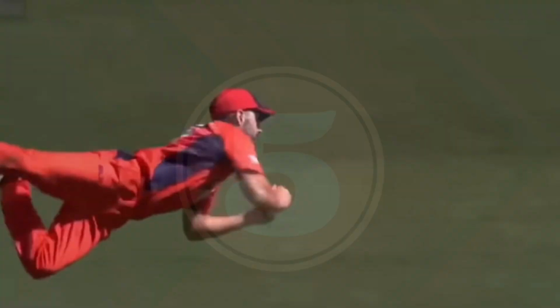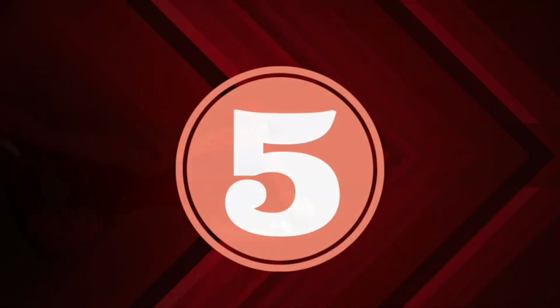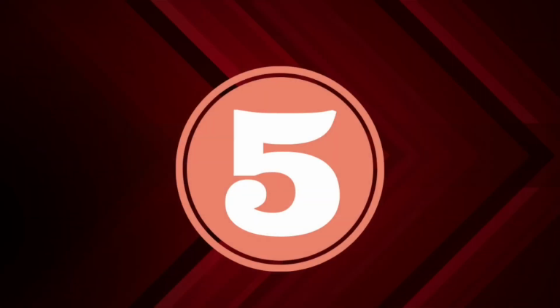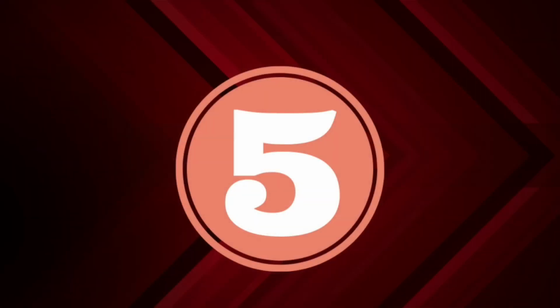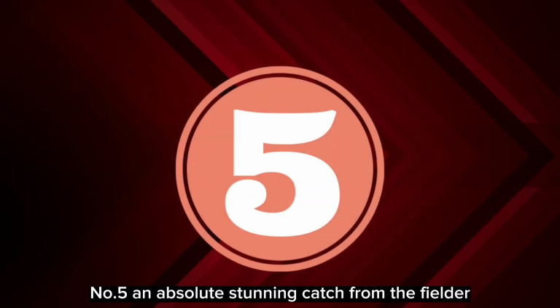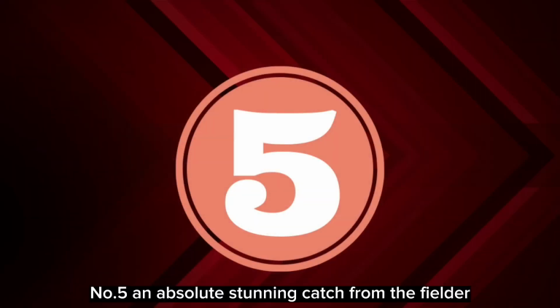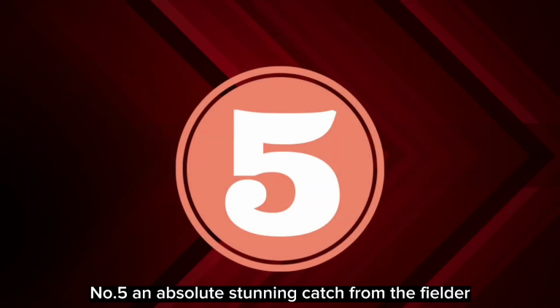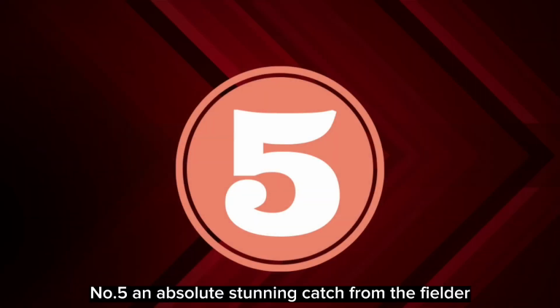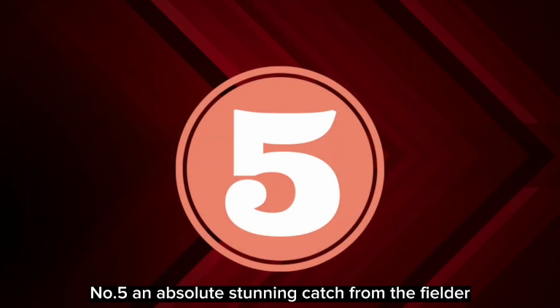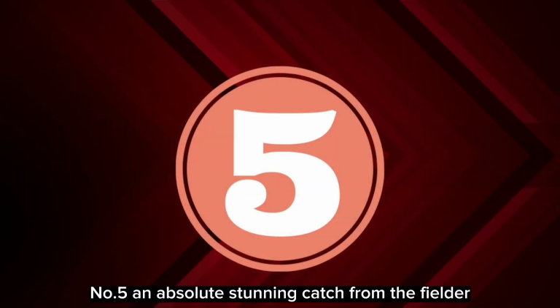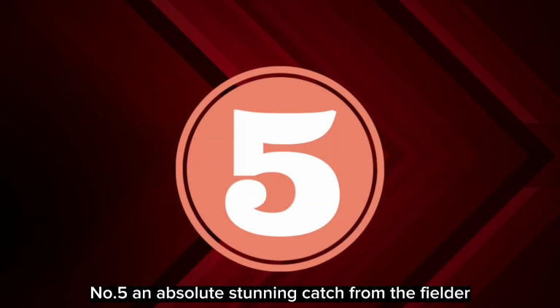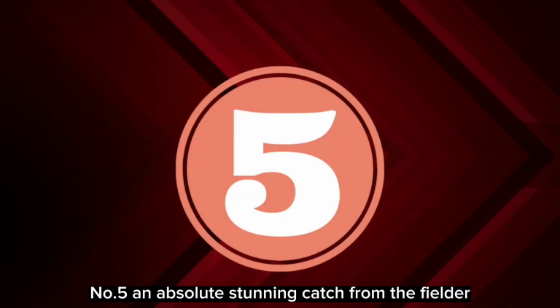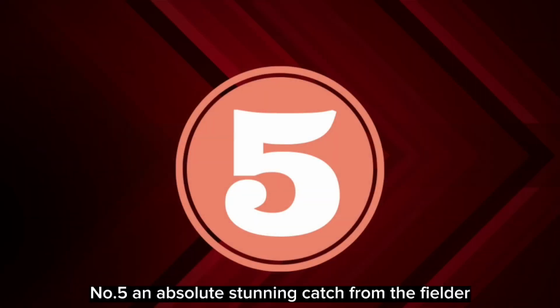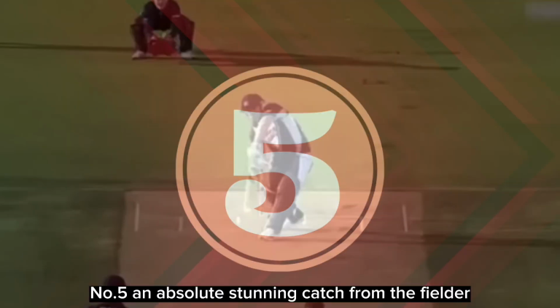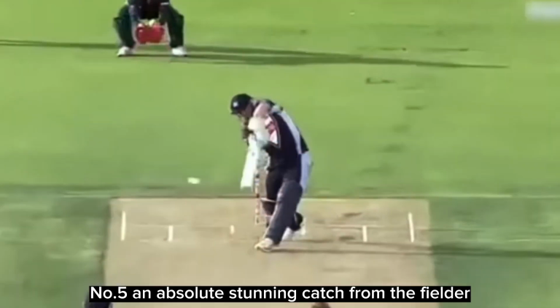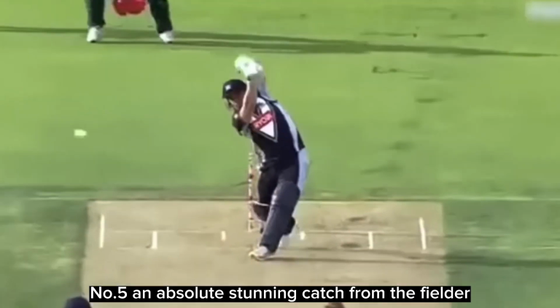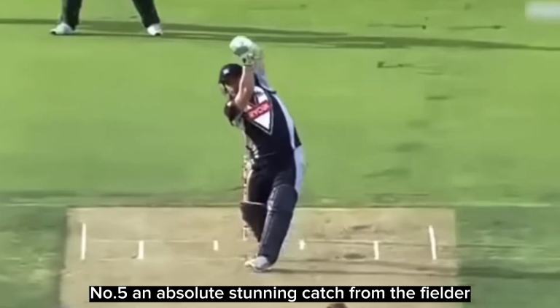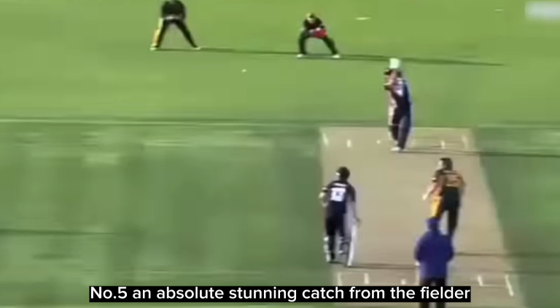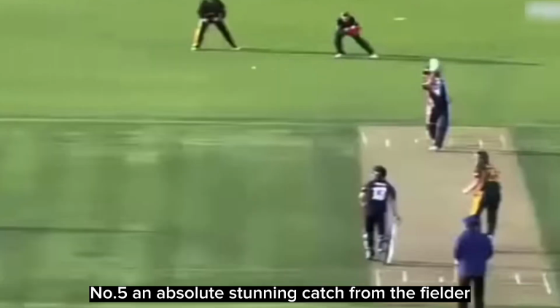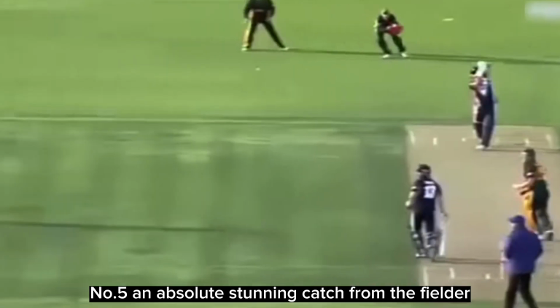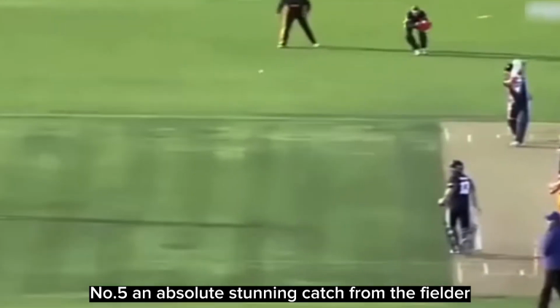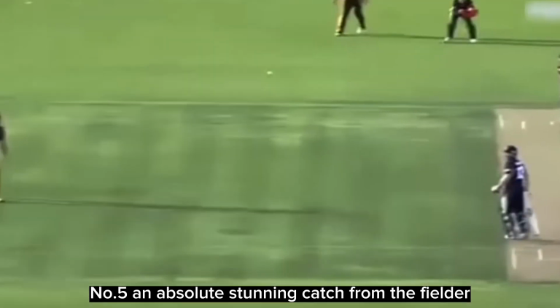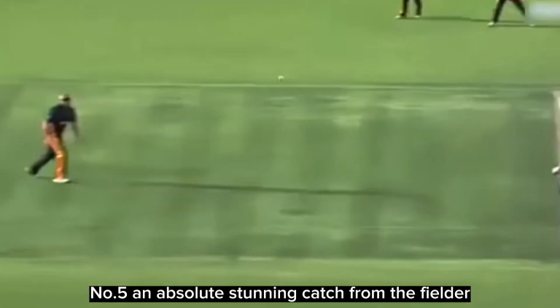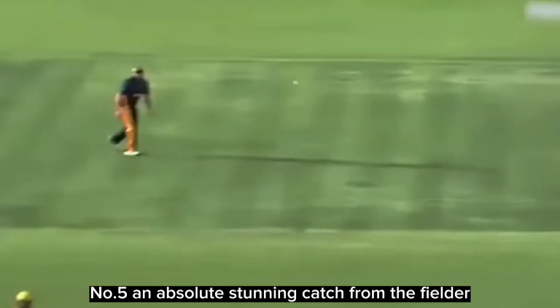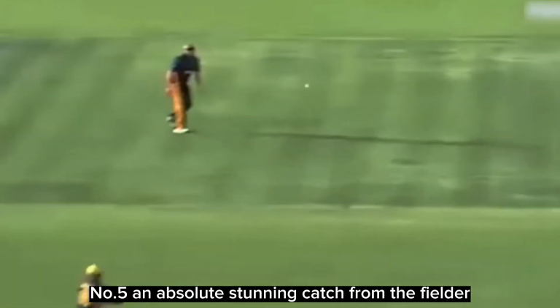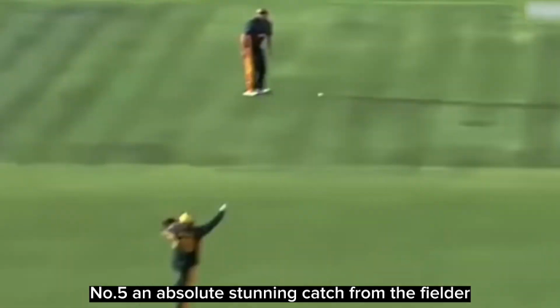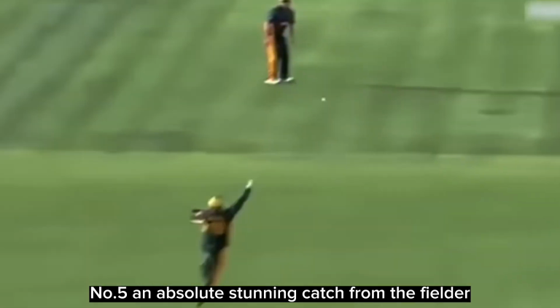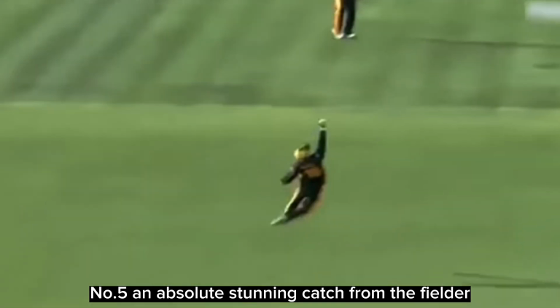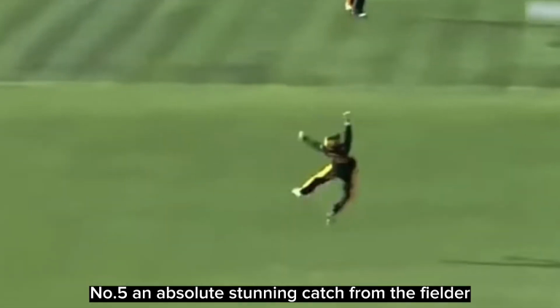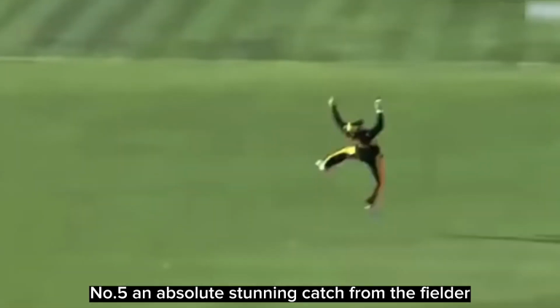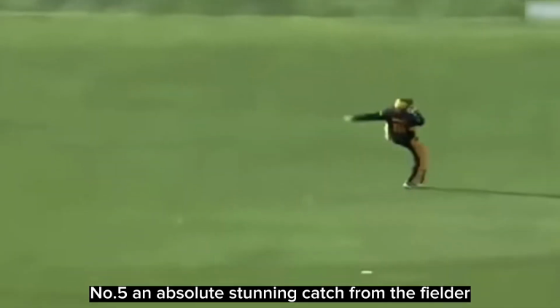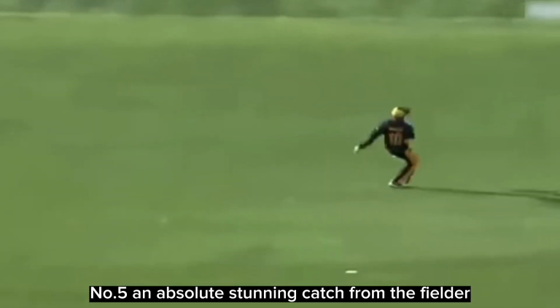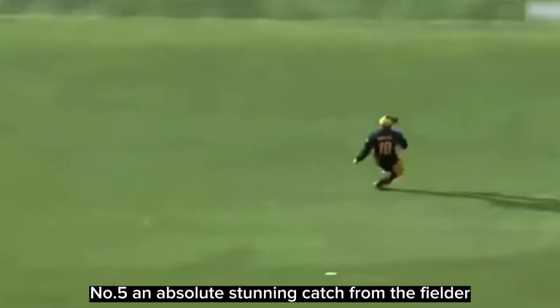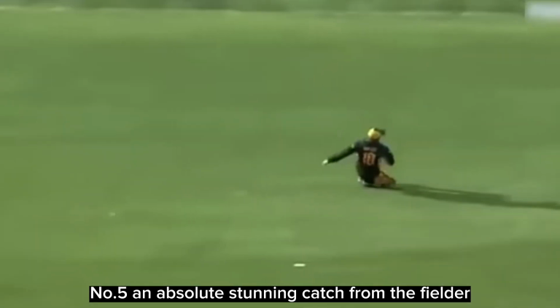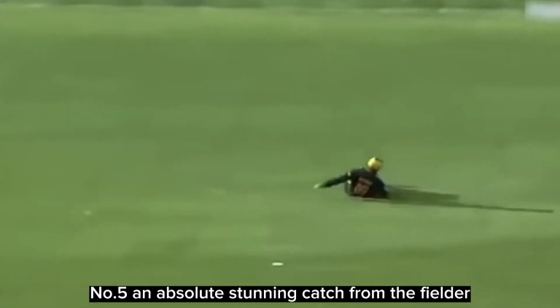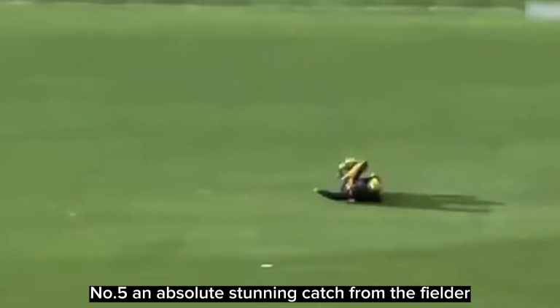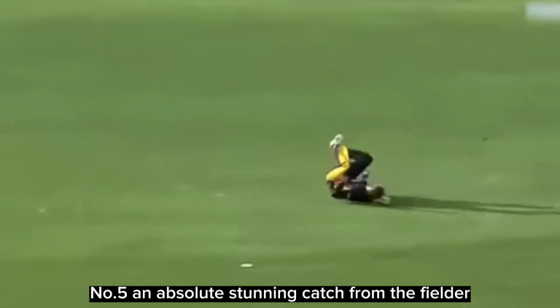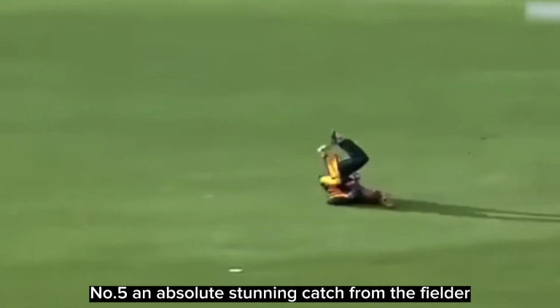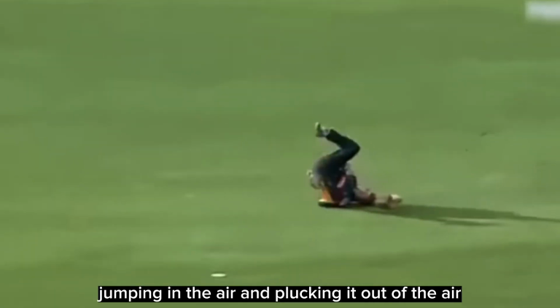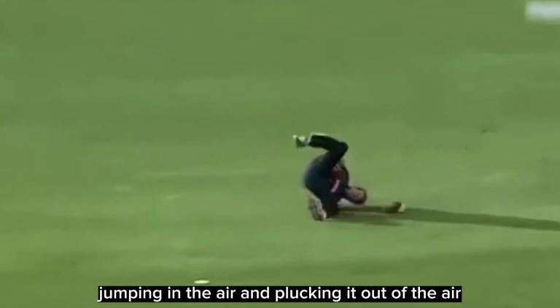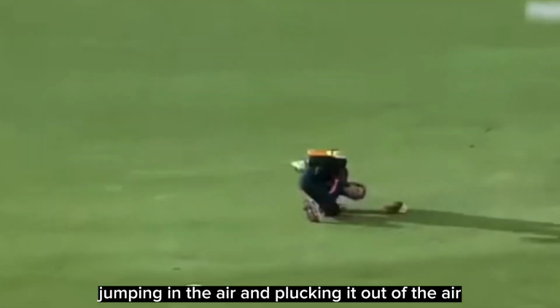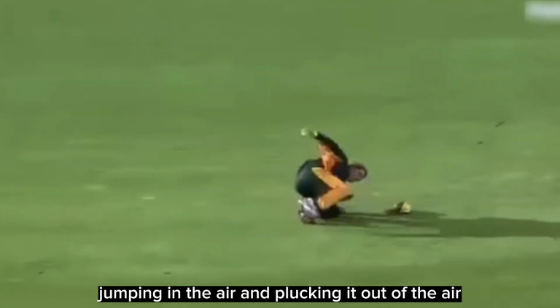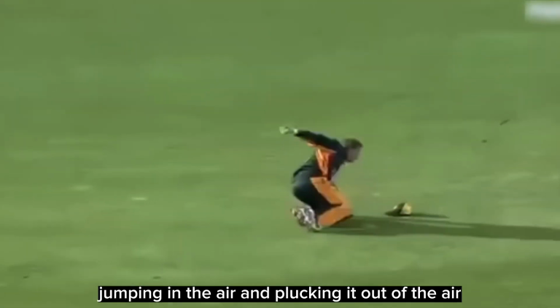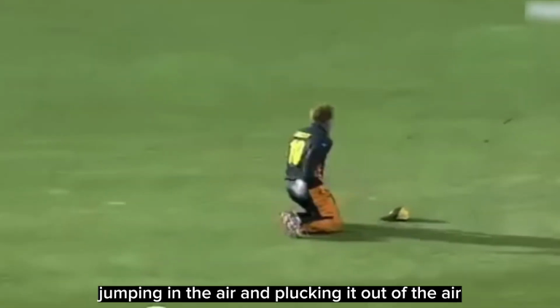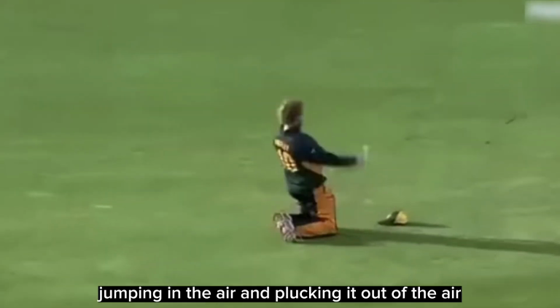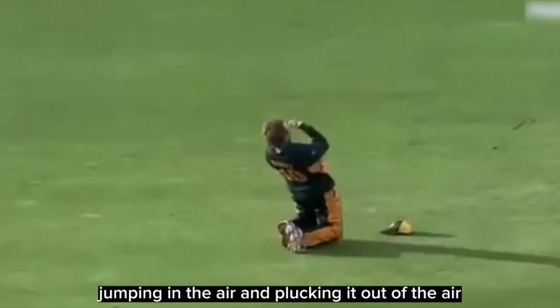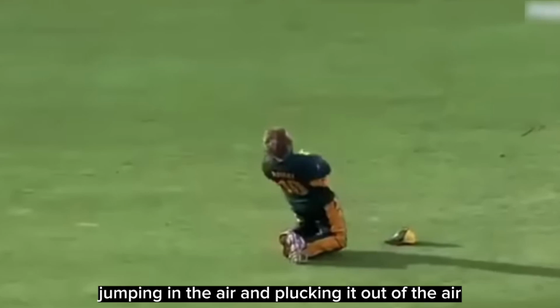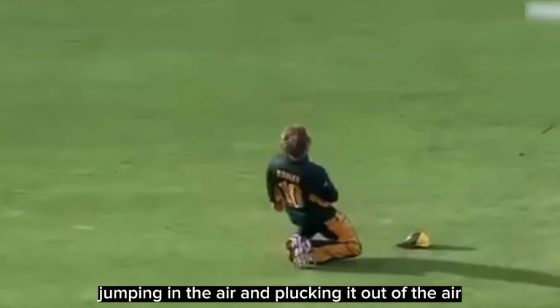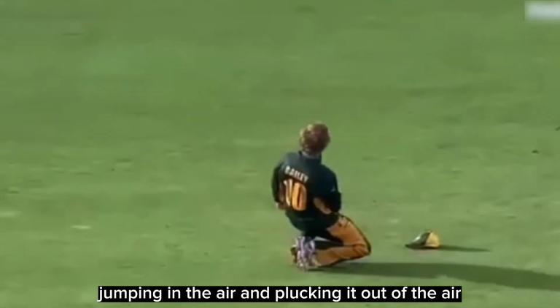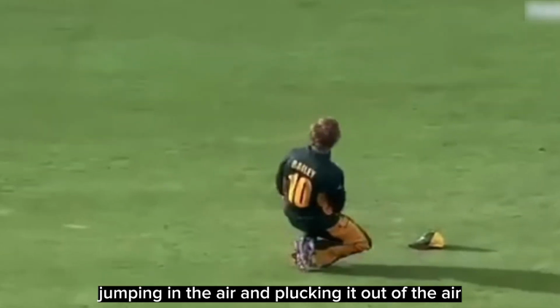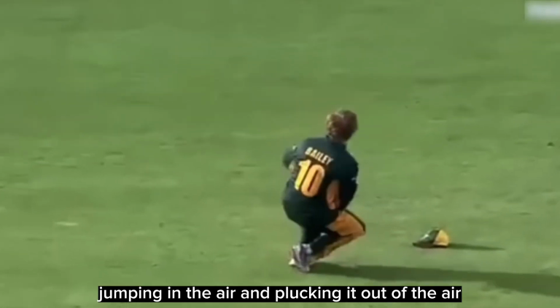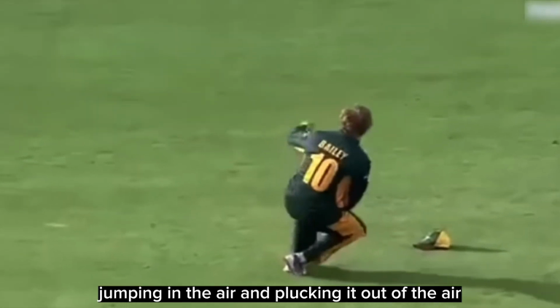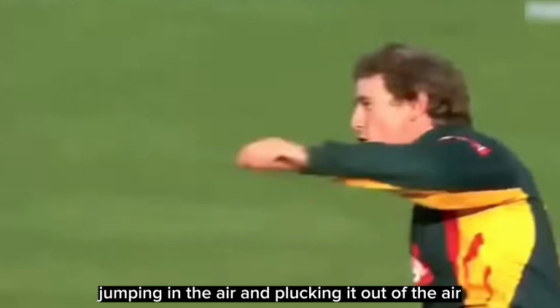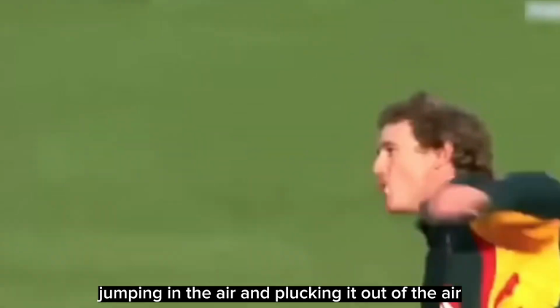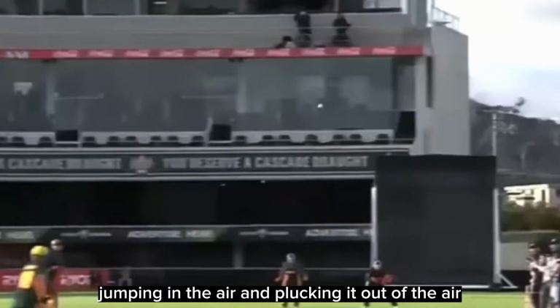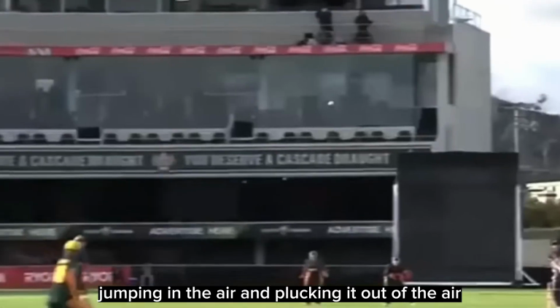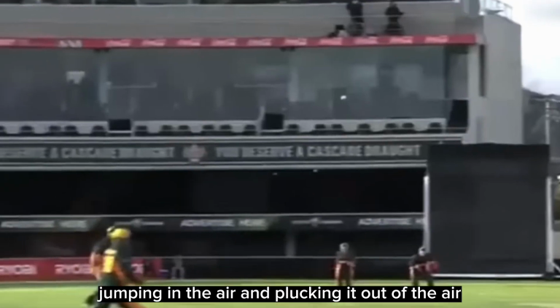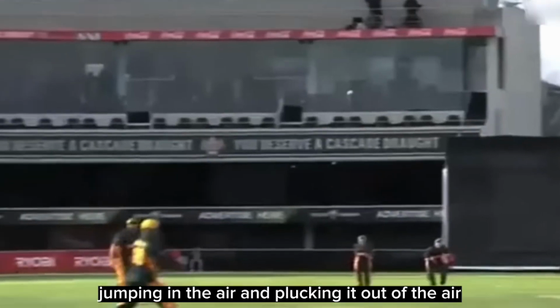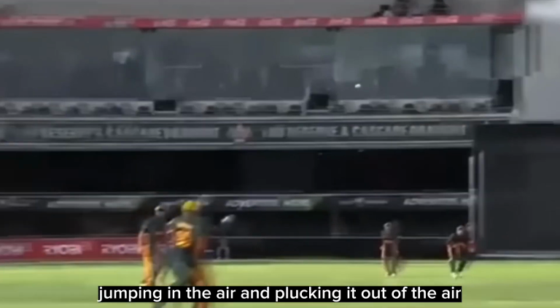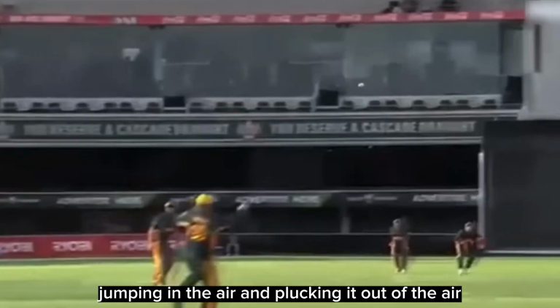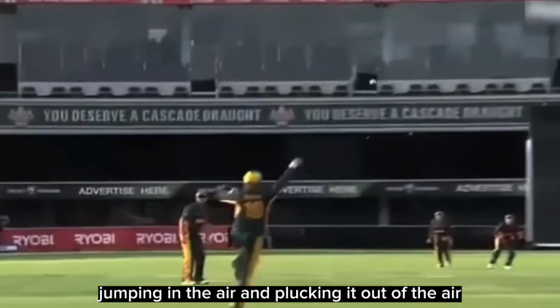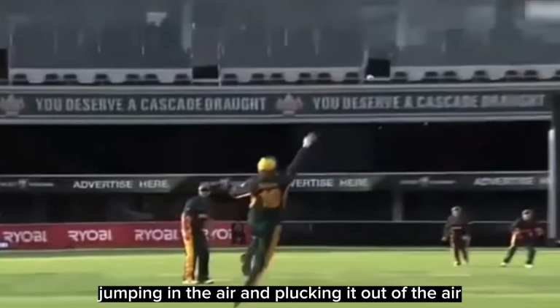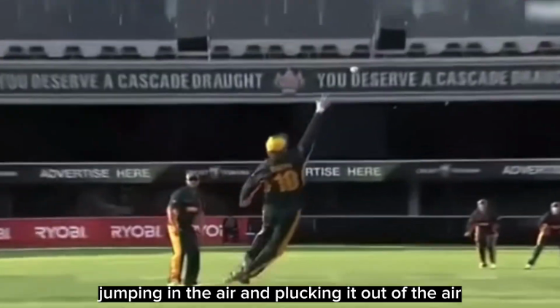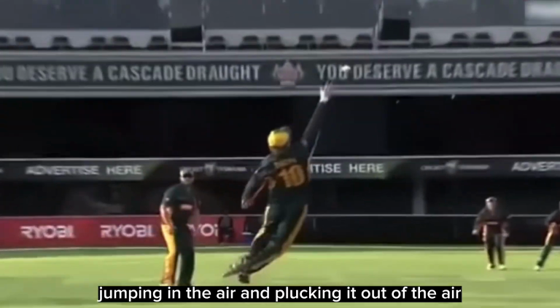Number 5: an absolute stunning catch from the fielder jumping in the air and plucking it out of the air.